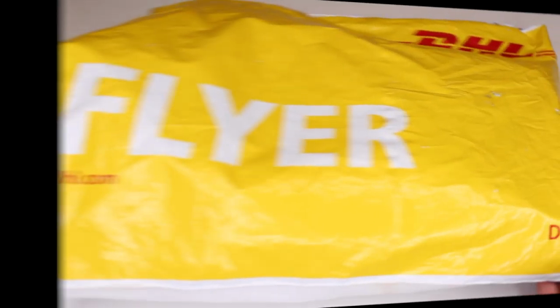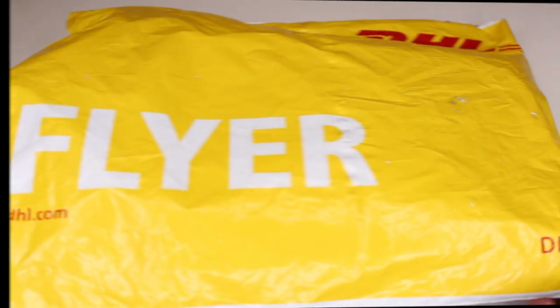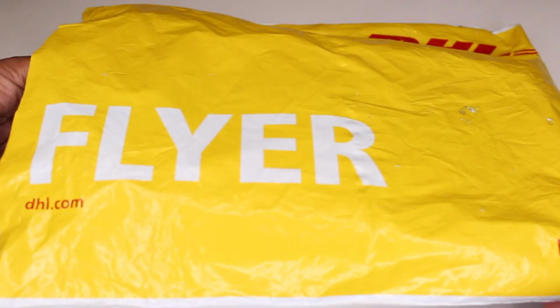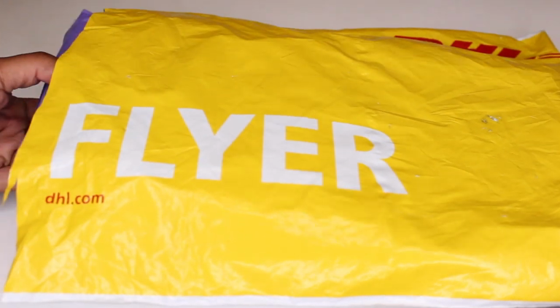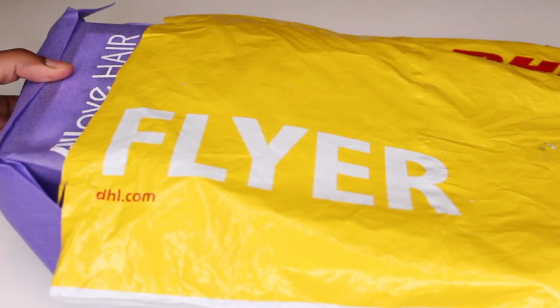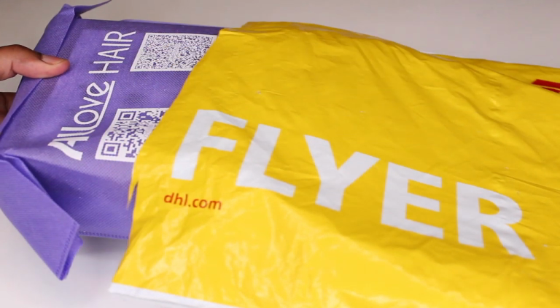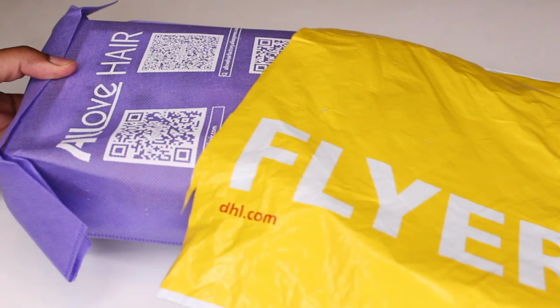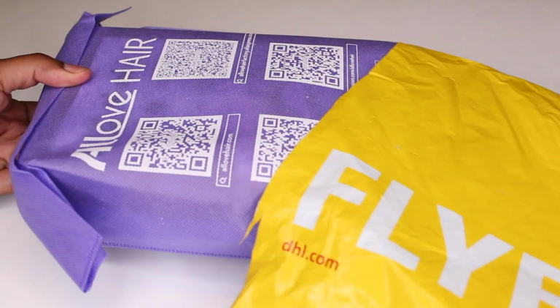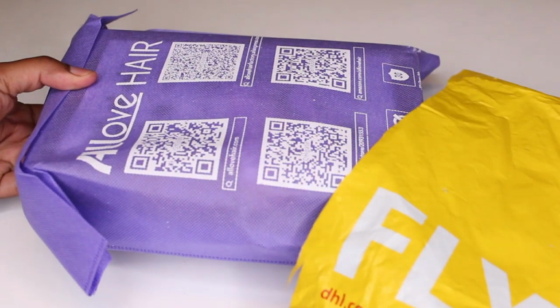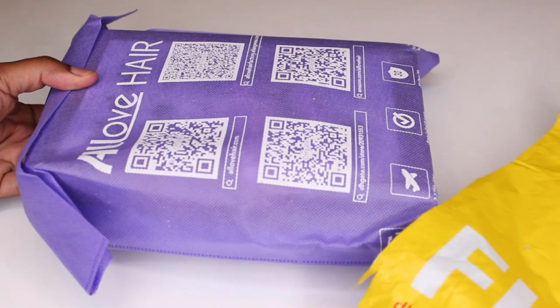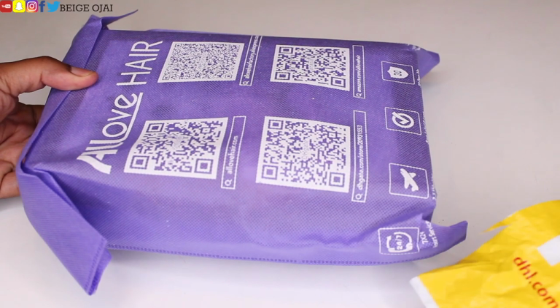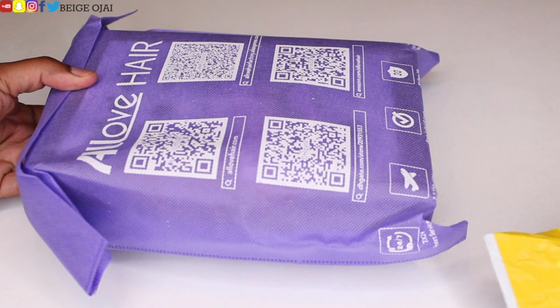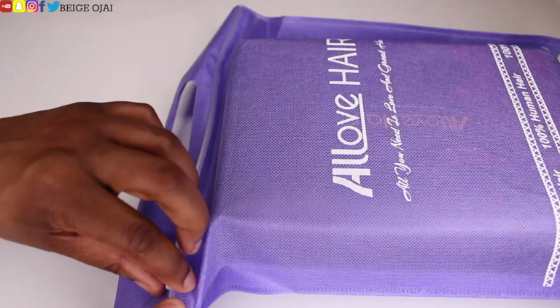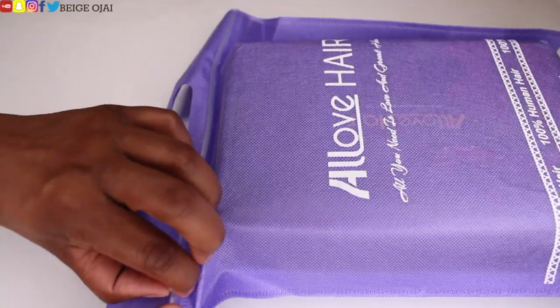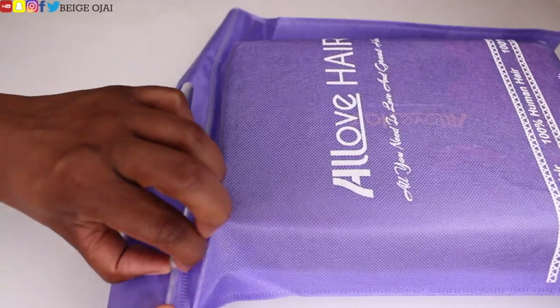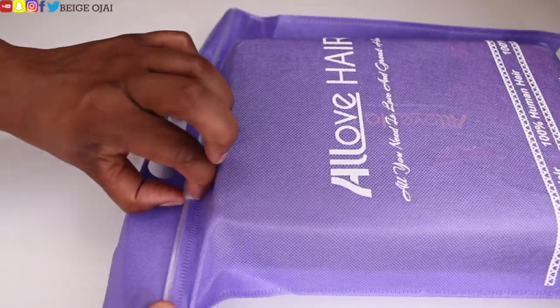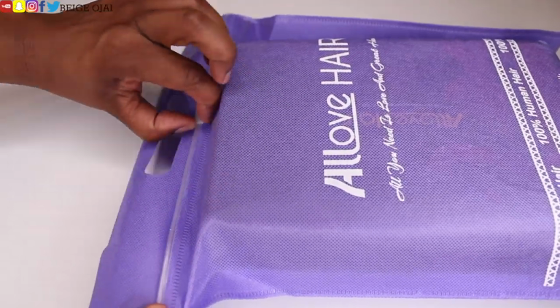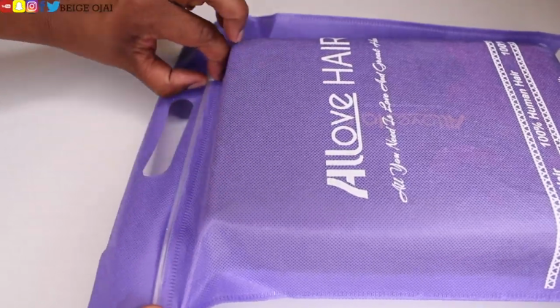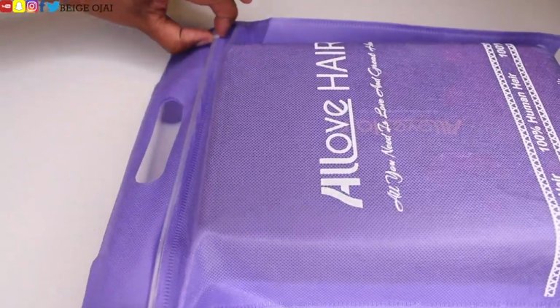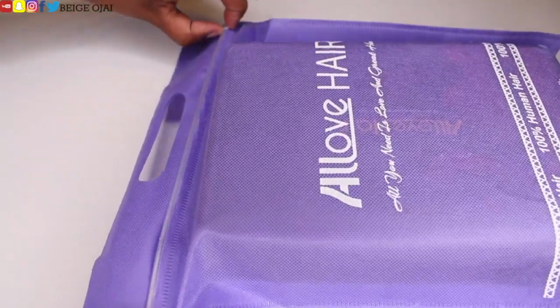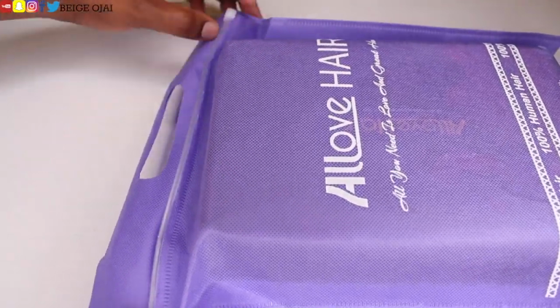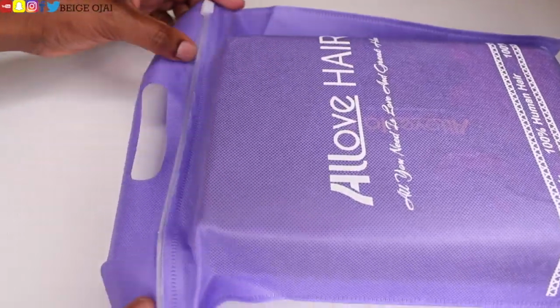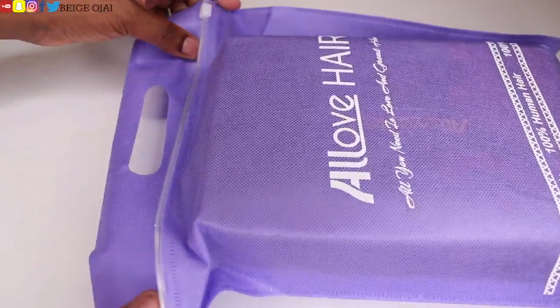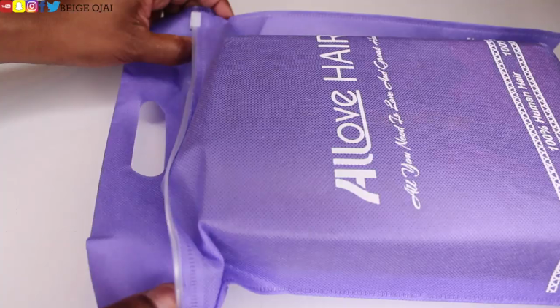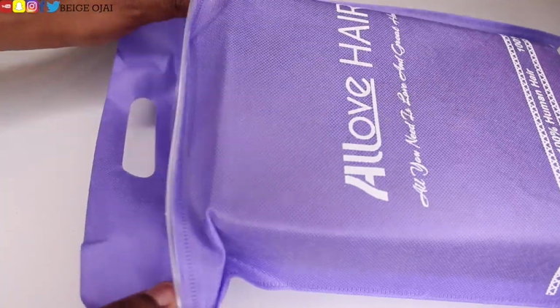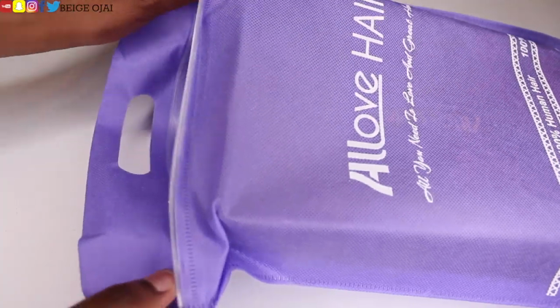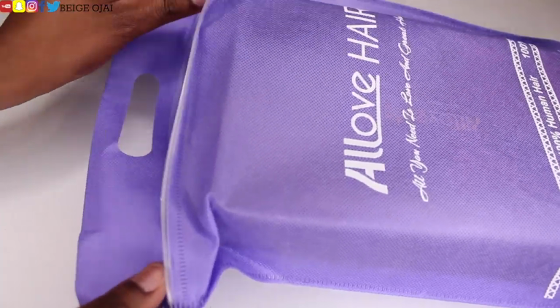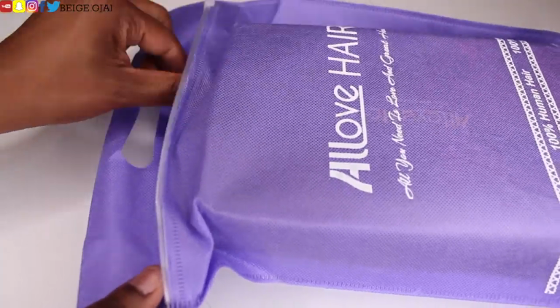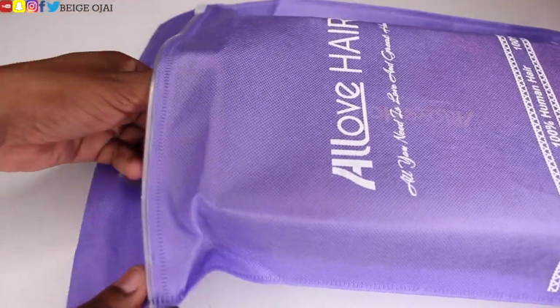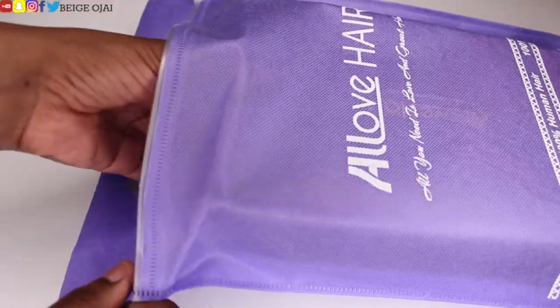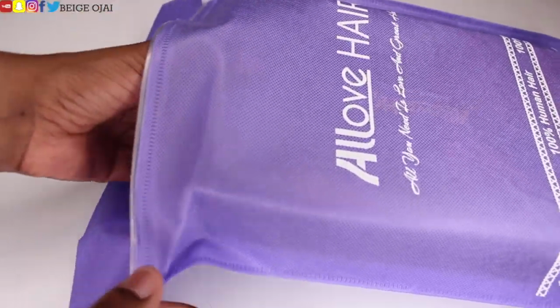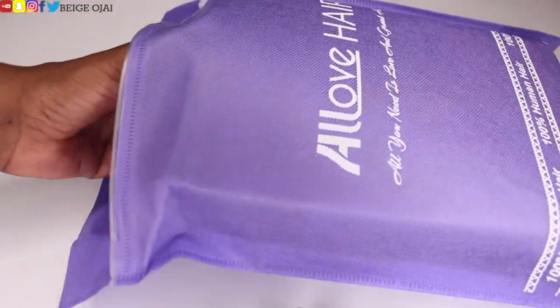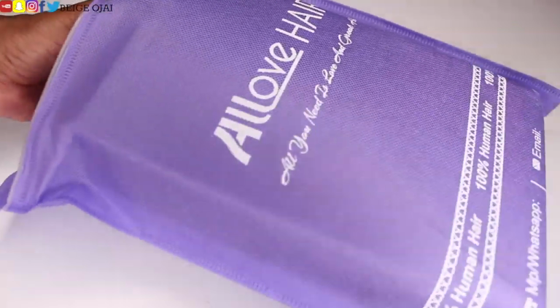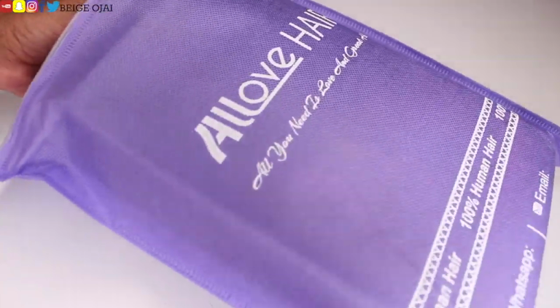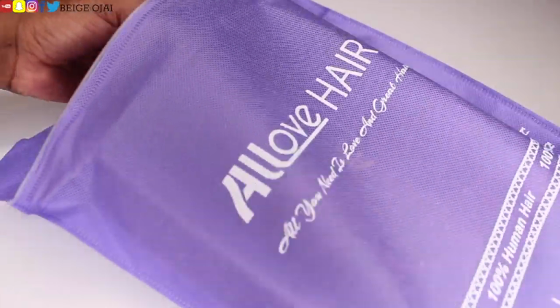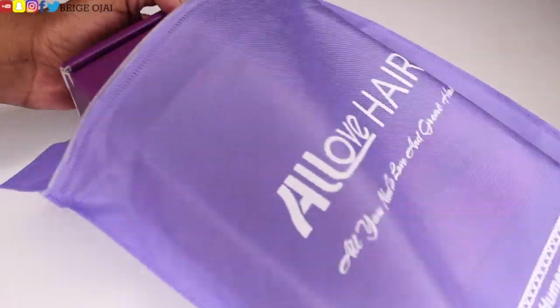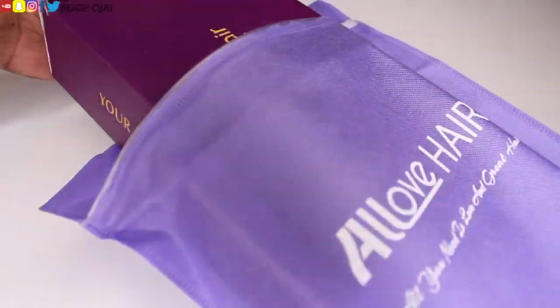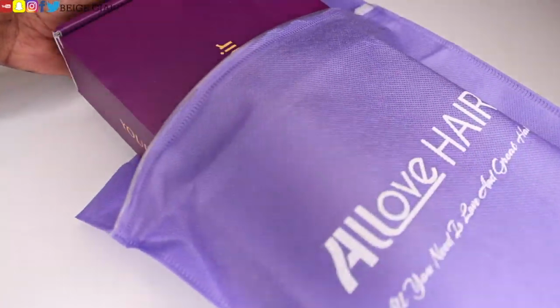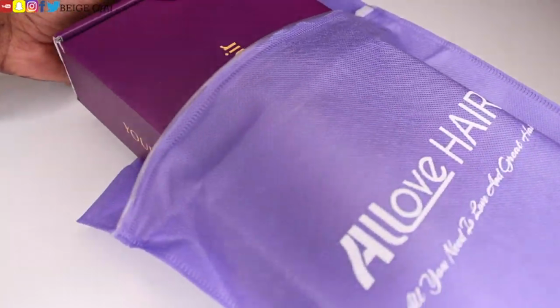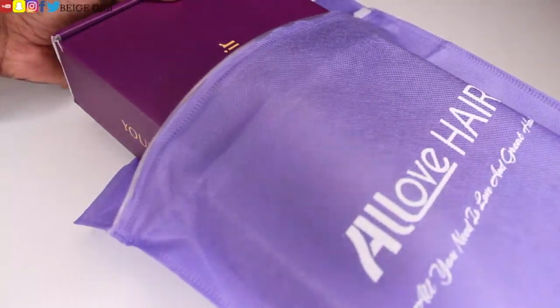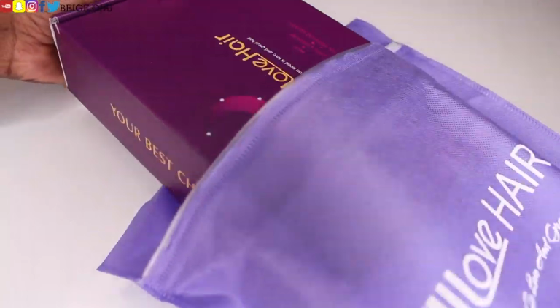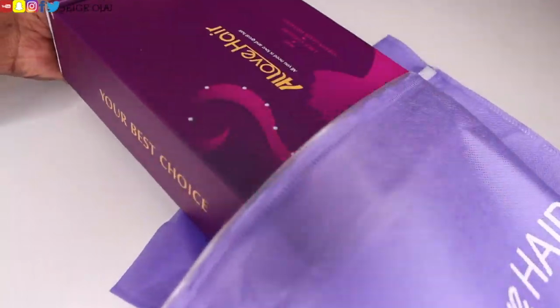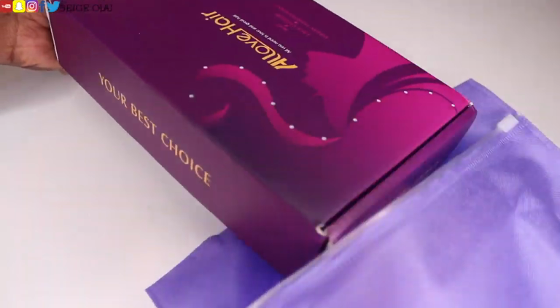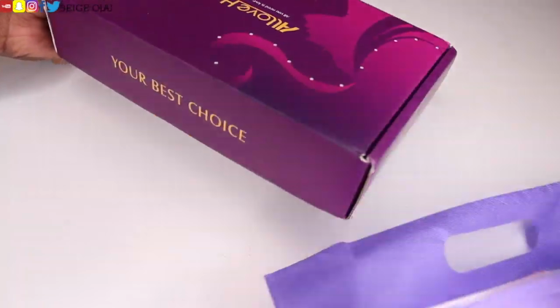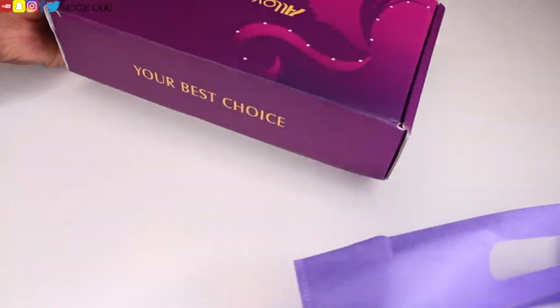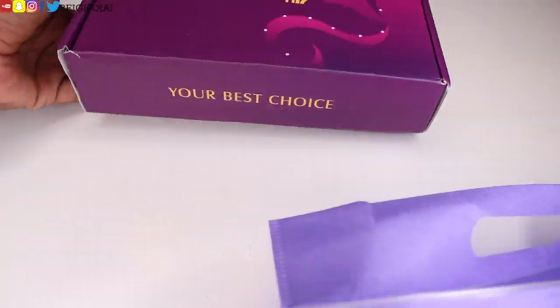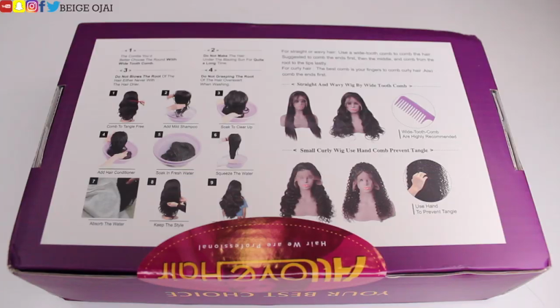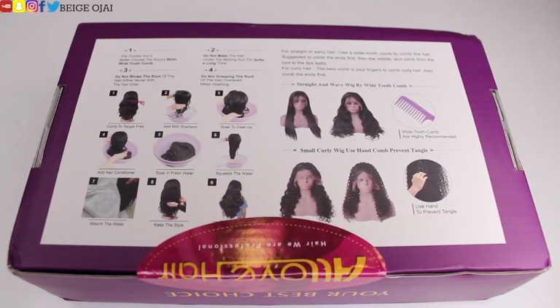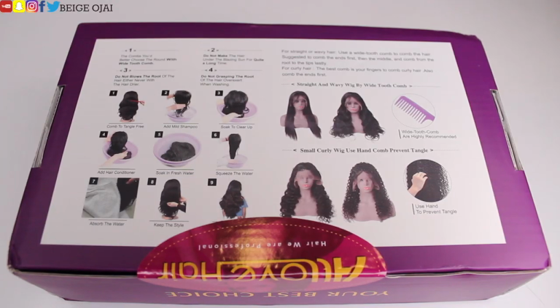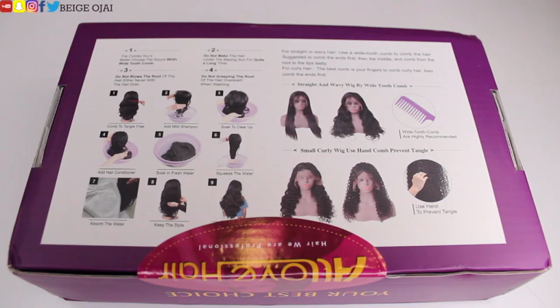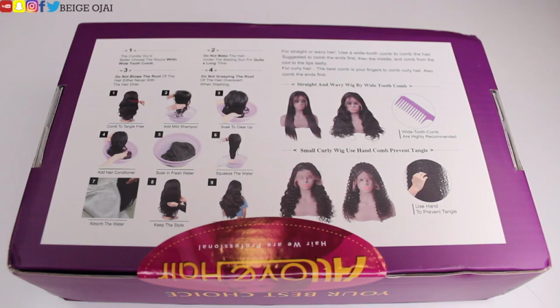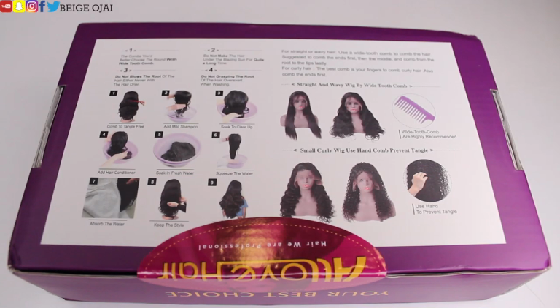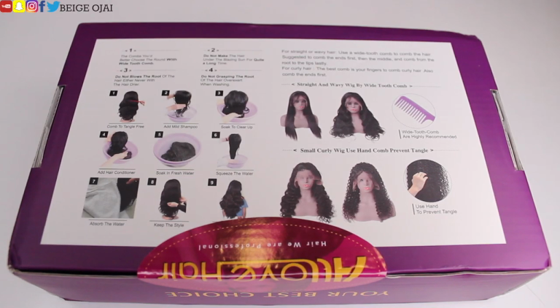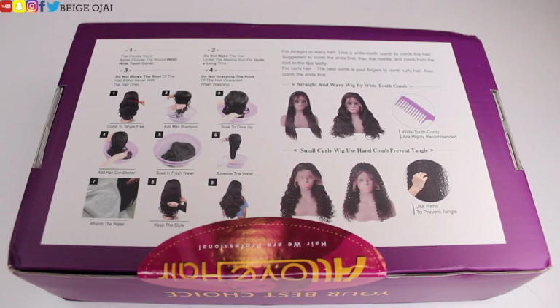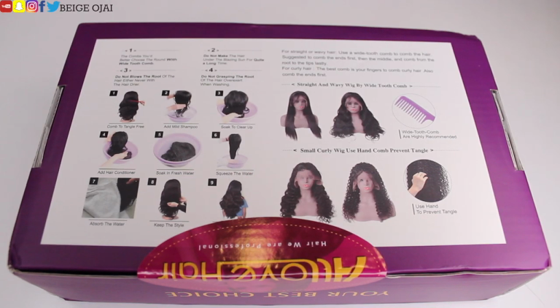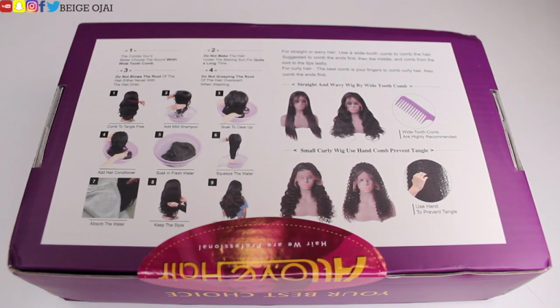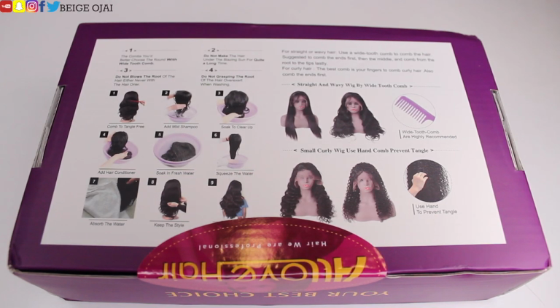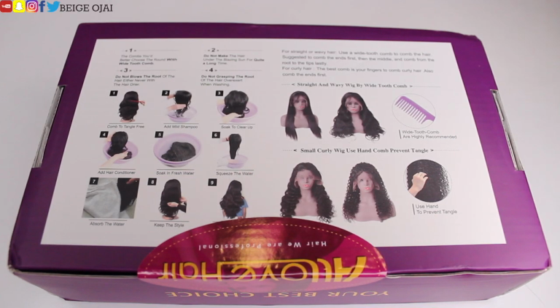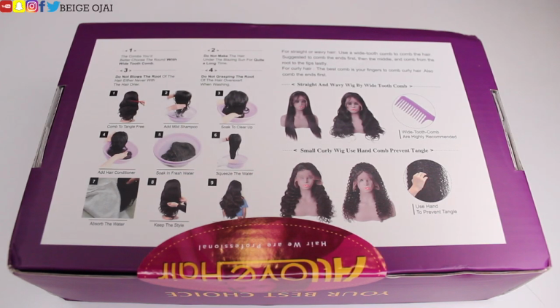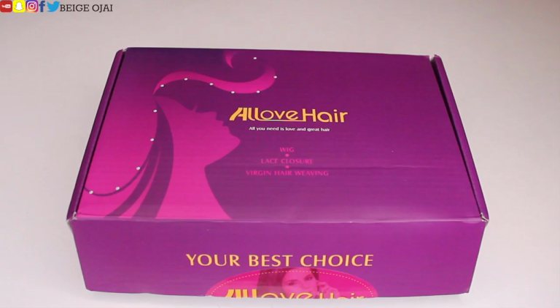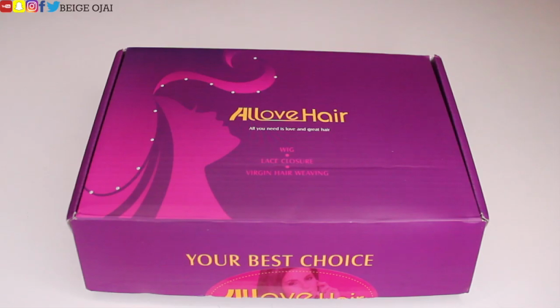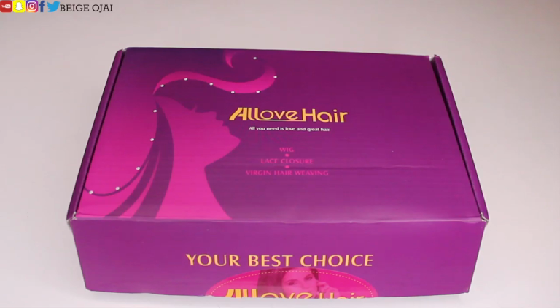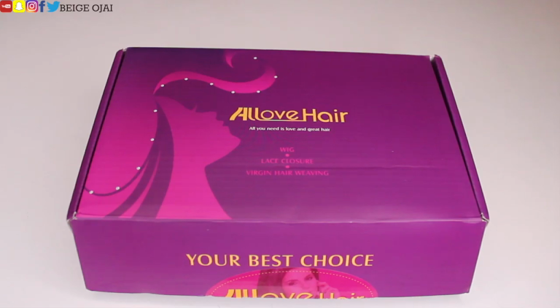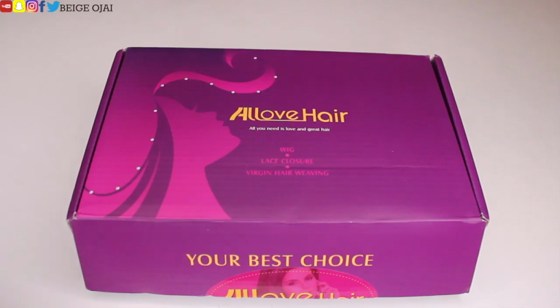Hey guys, welcome back to my channel. My name is Beige. If you are new here, welcome. So today's video will be a tutorial on this wig that was sent to me from All Love Hair.